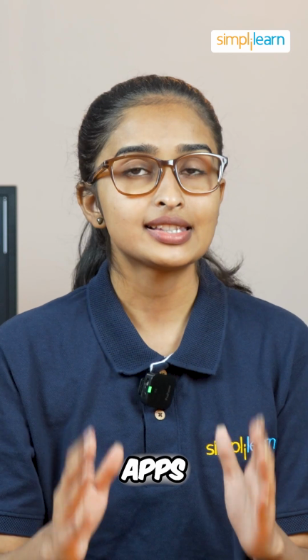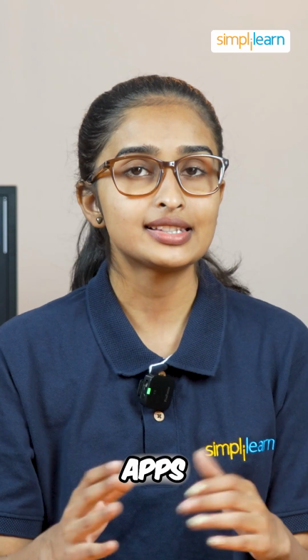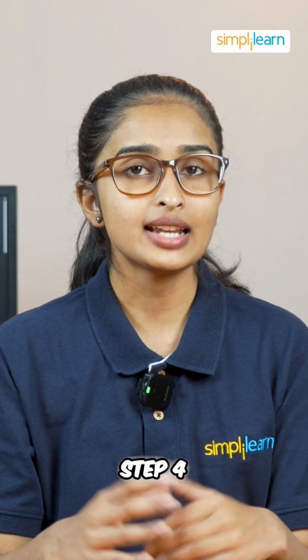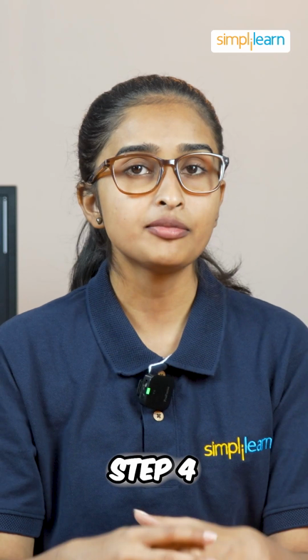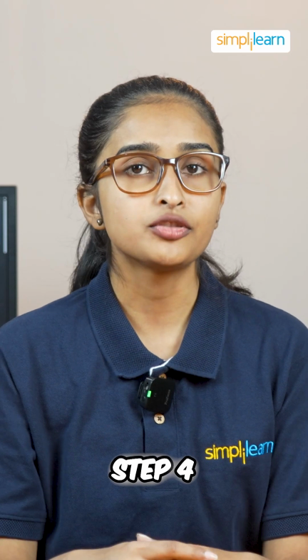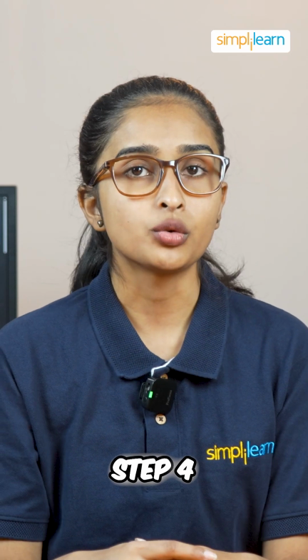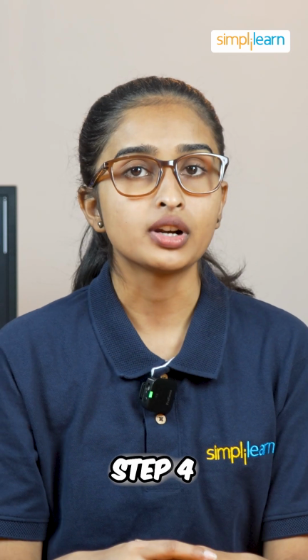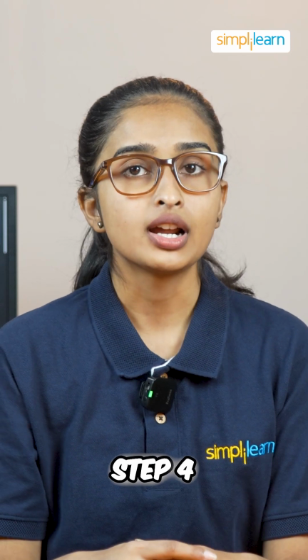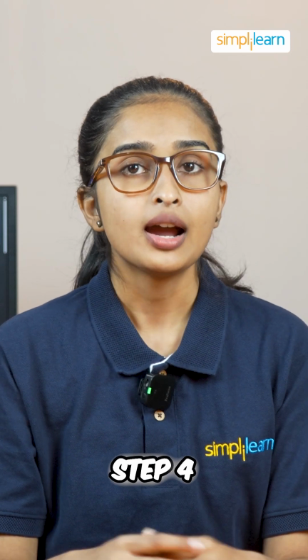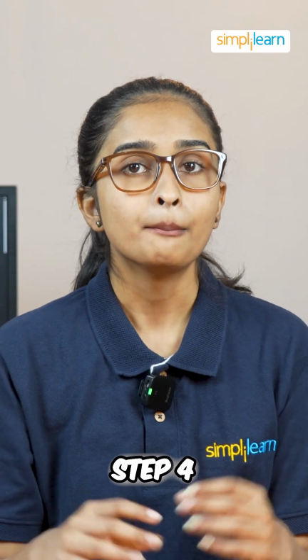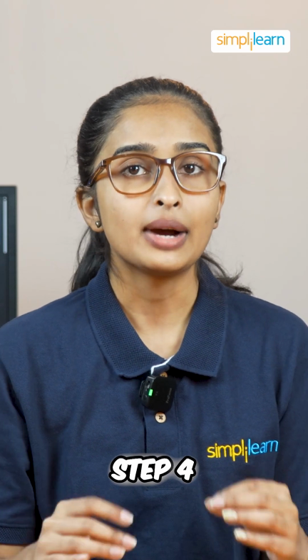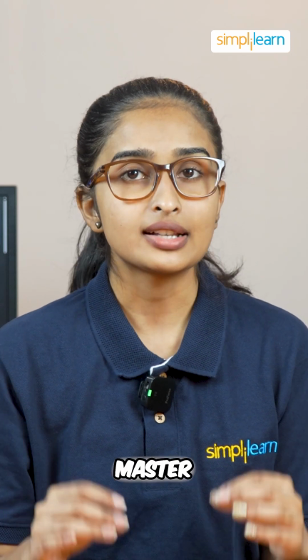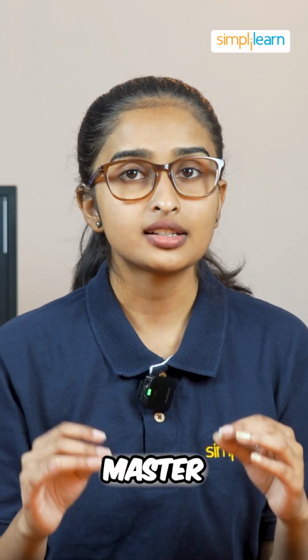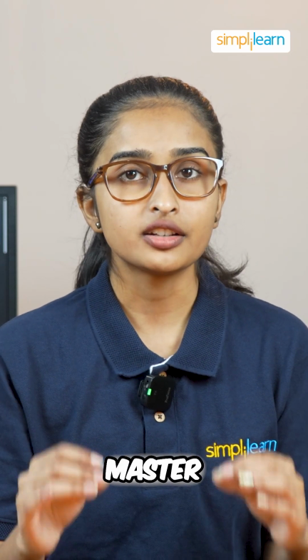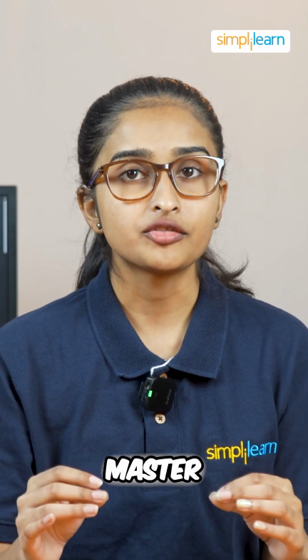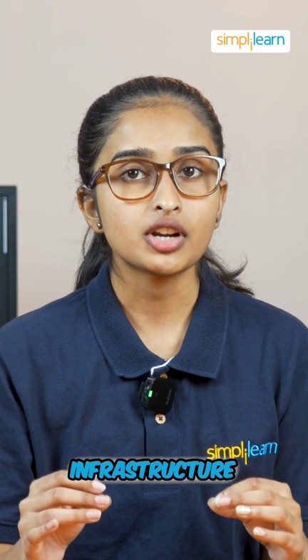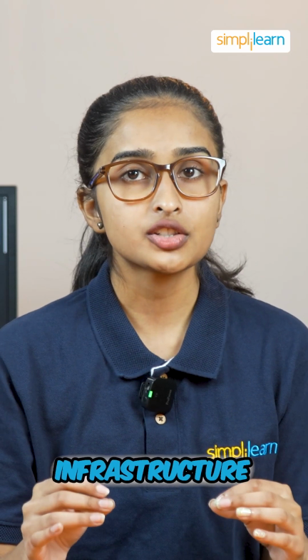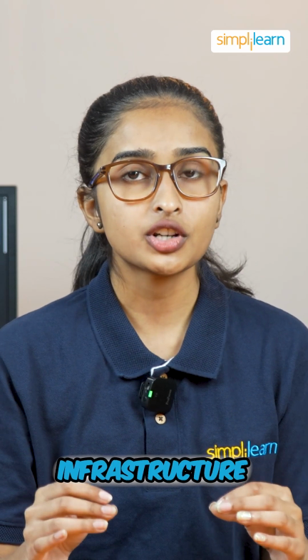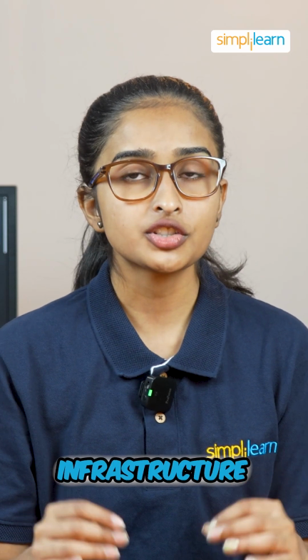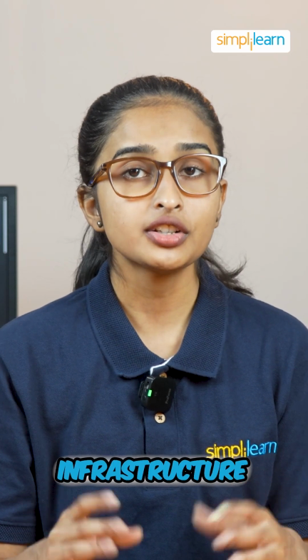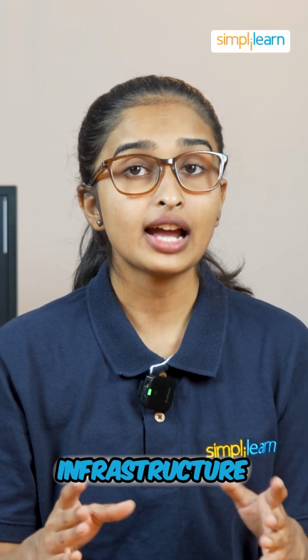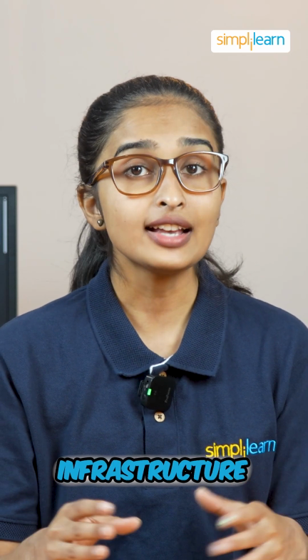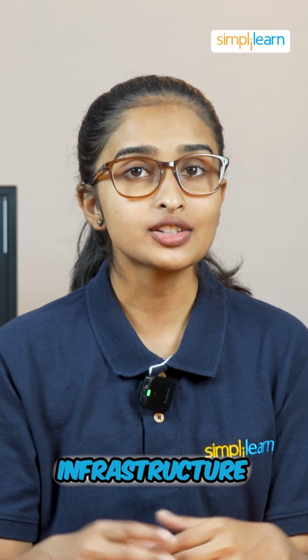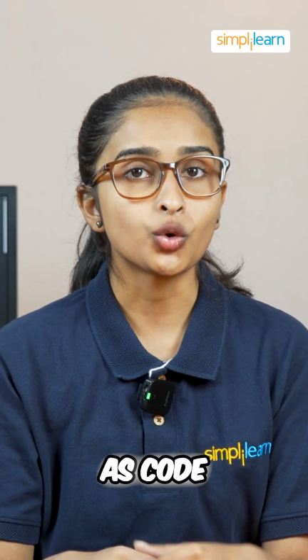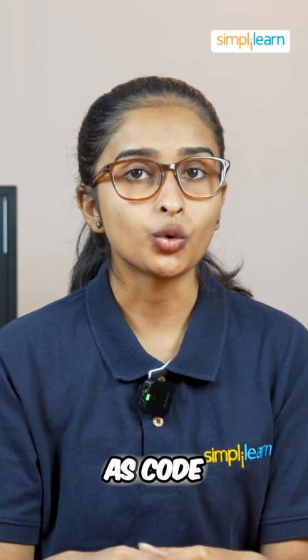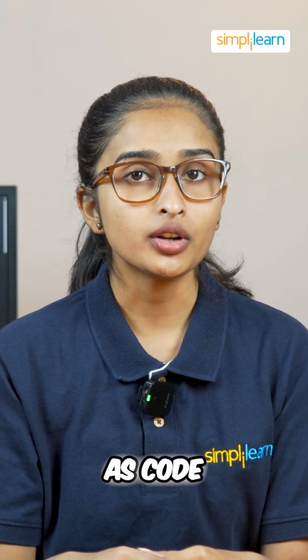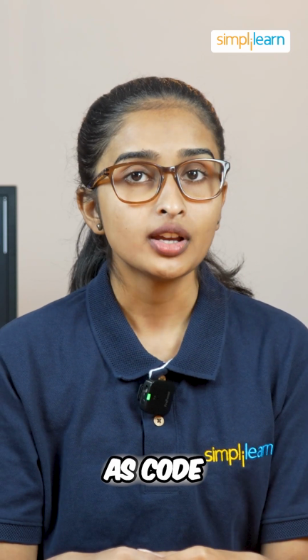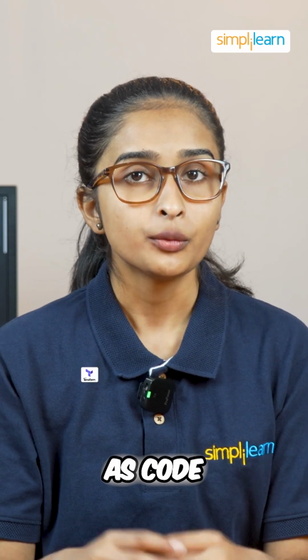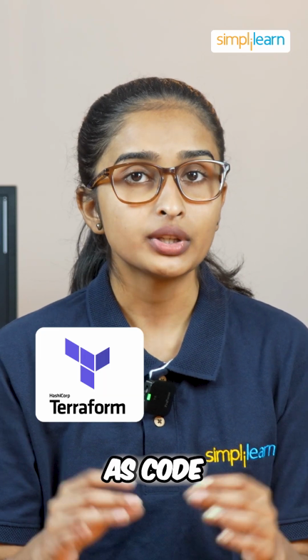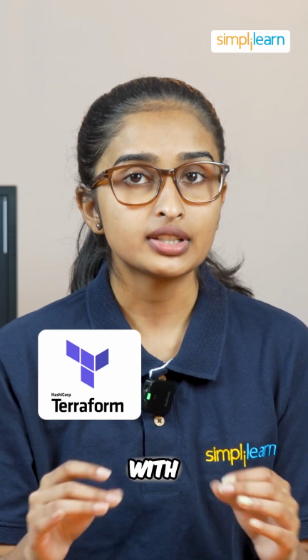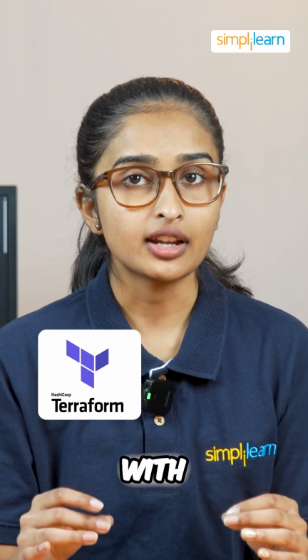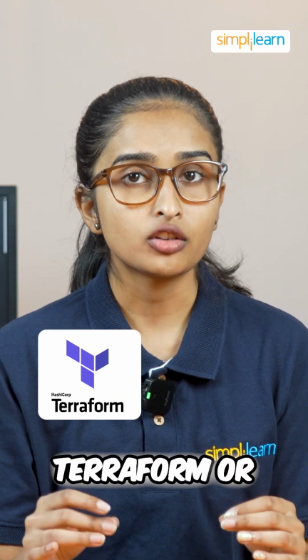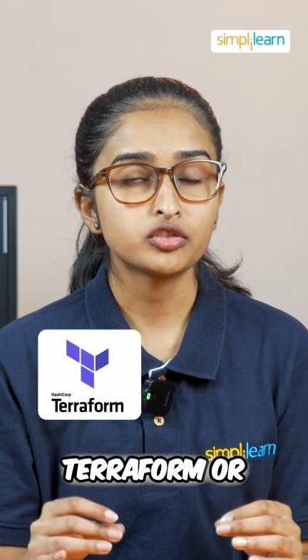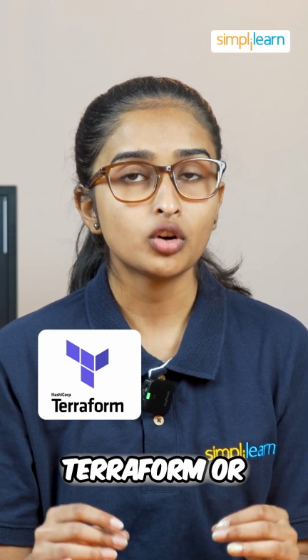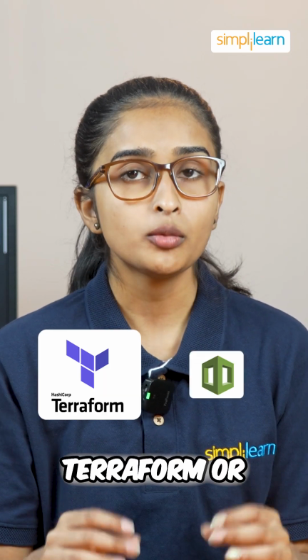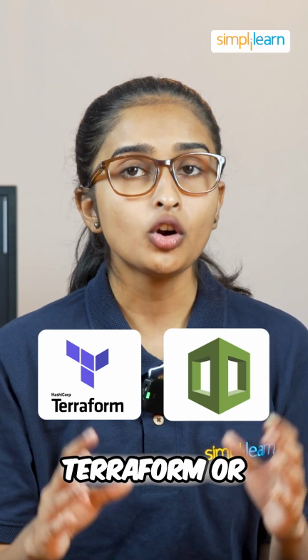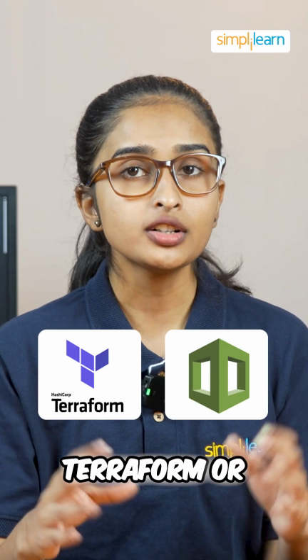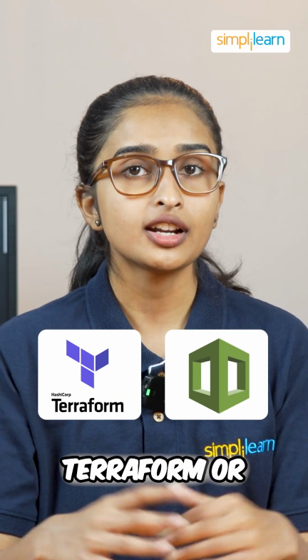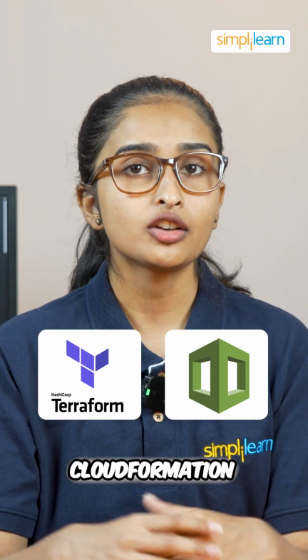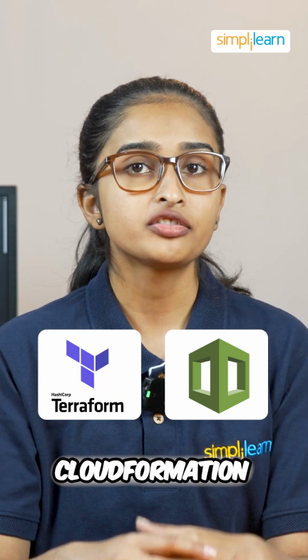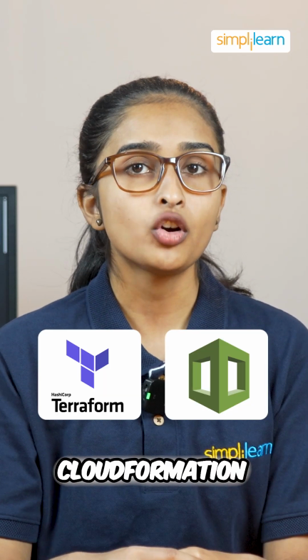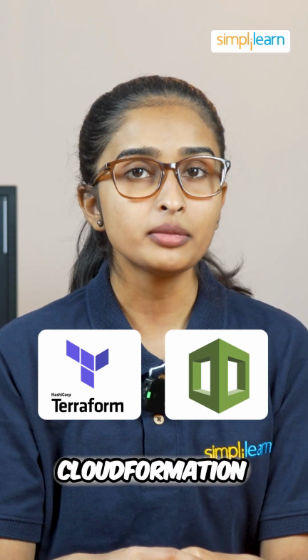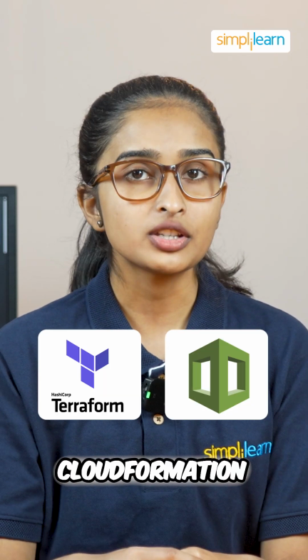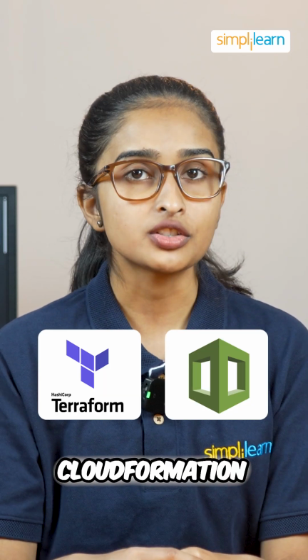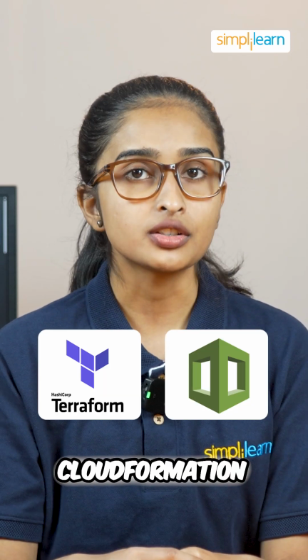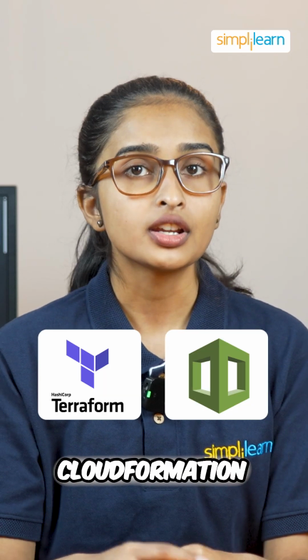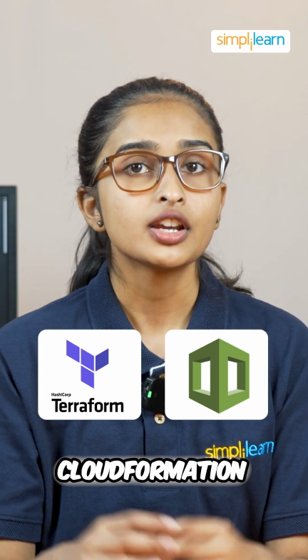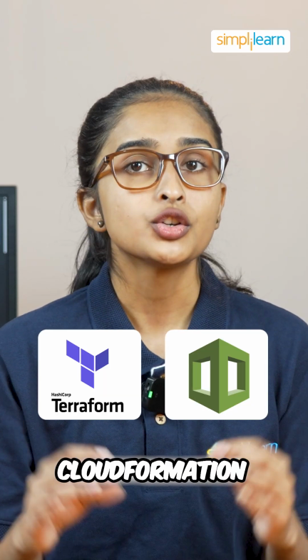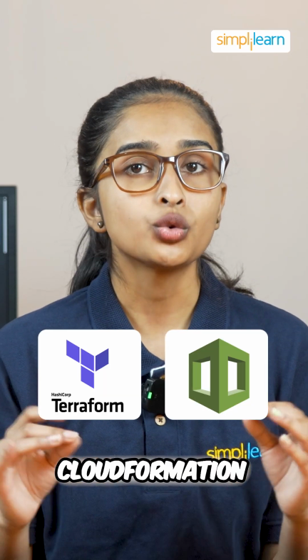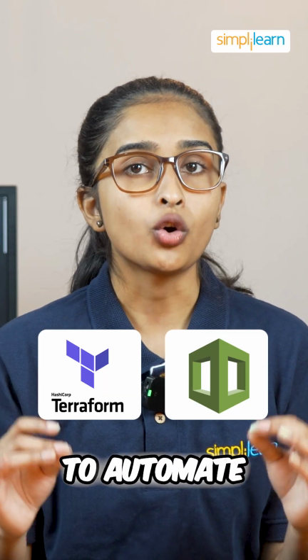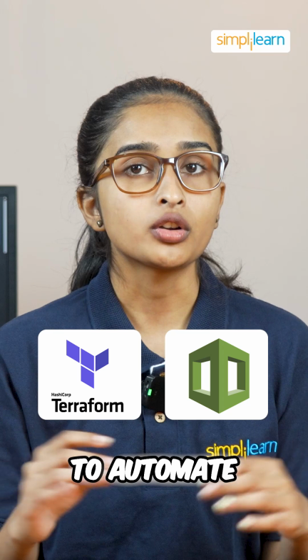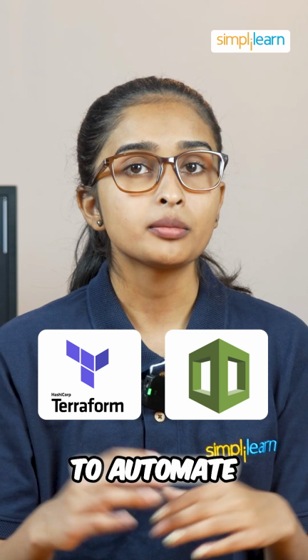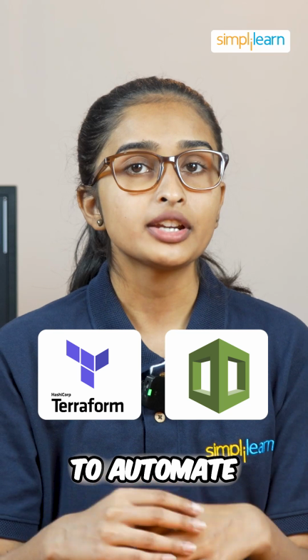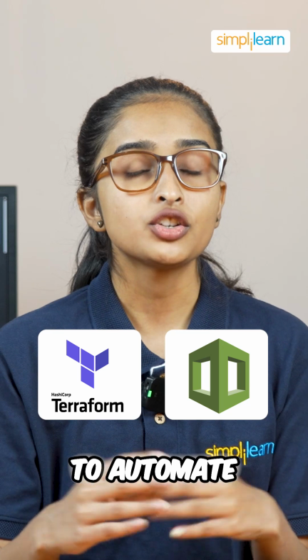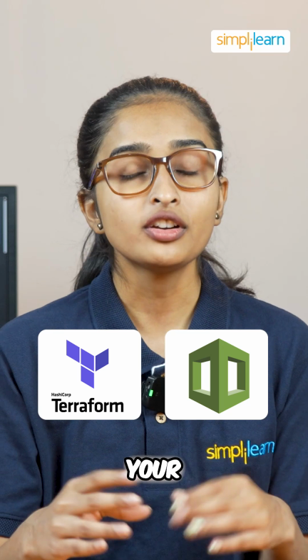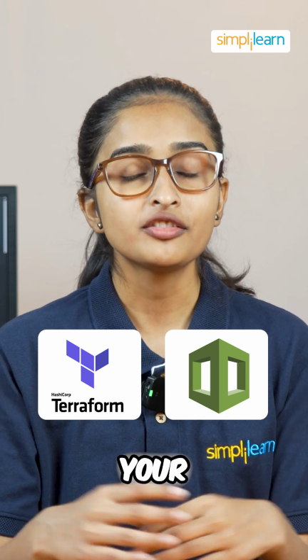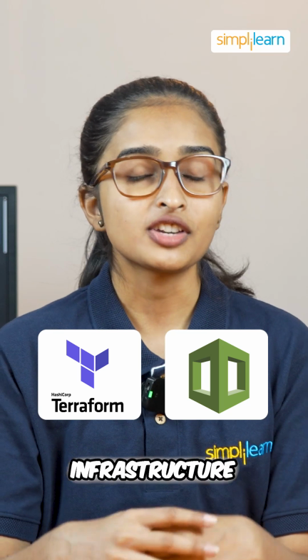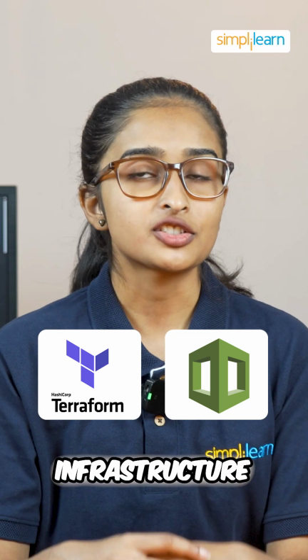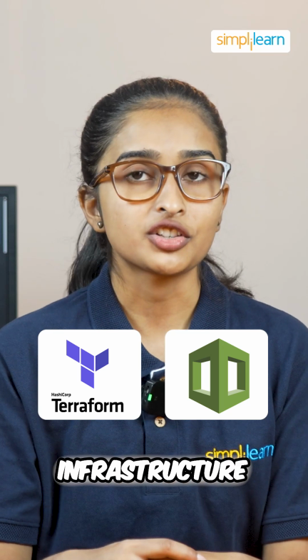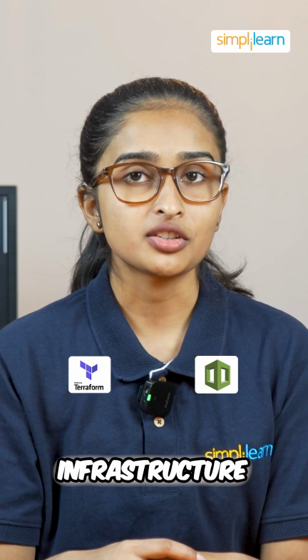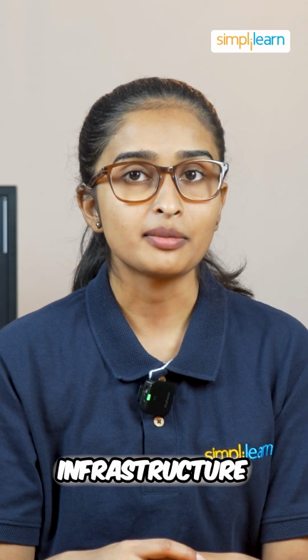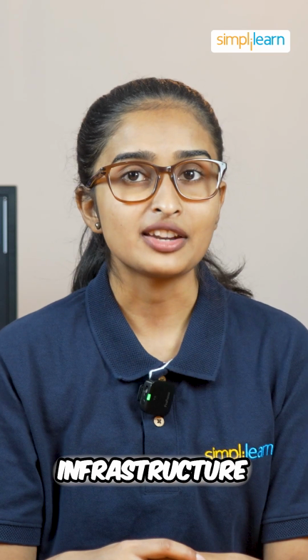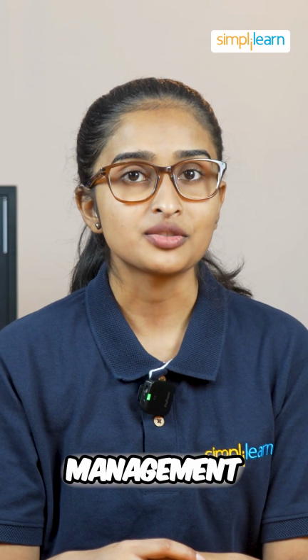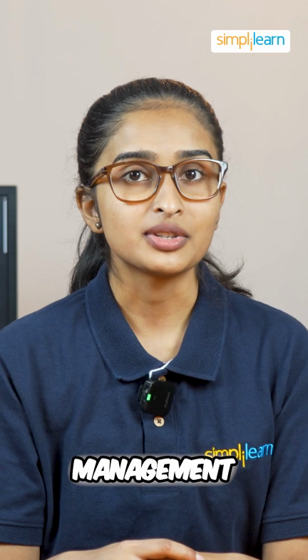Step 4: Master infrastructure as code with Terraform or CloudFormation to automate your infrastructure management.